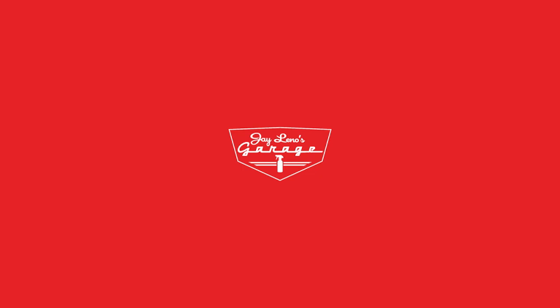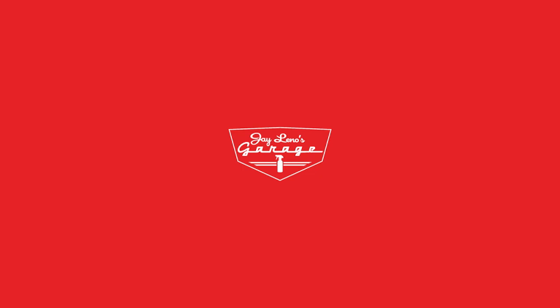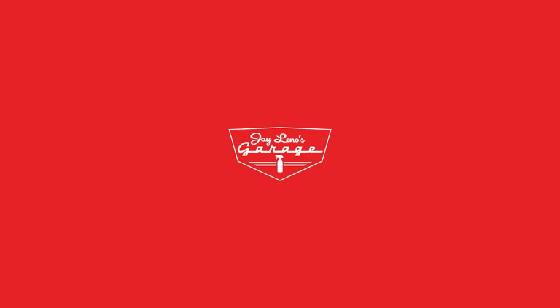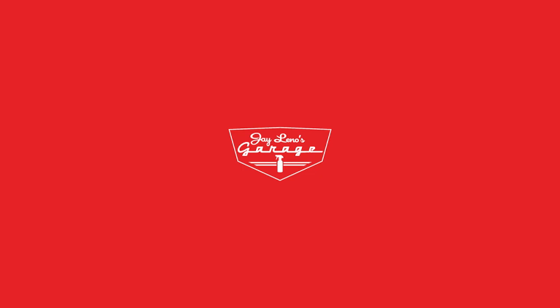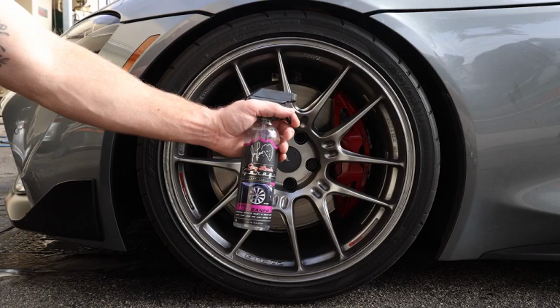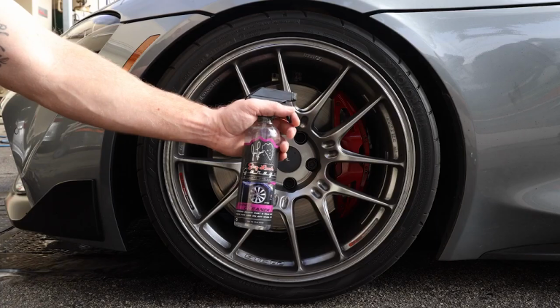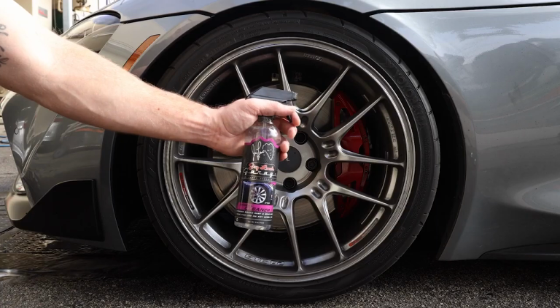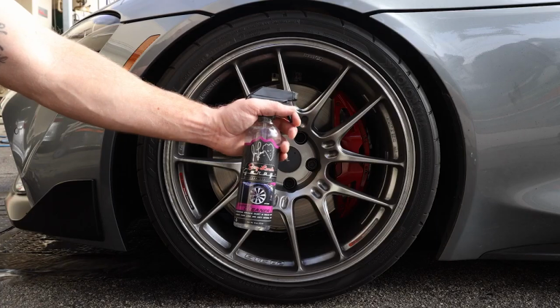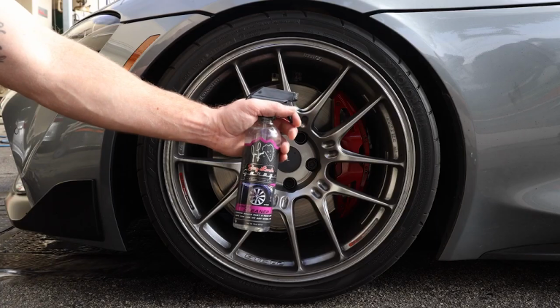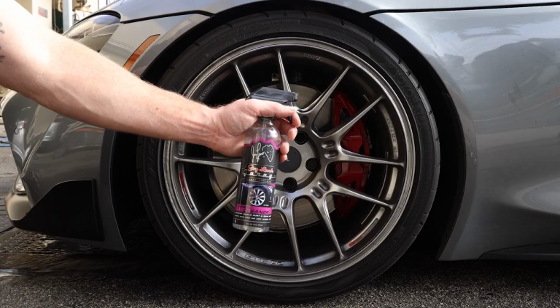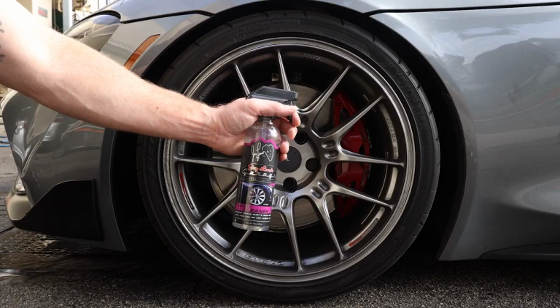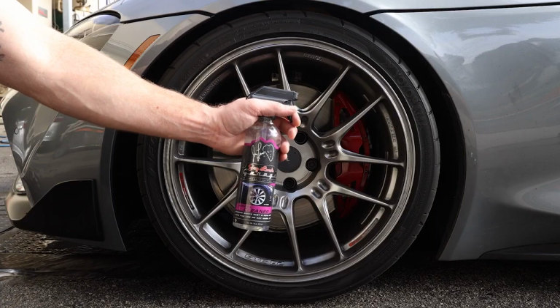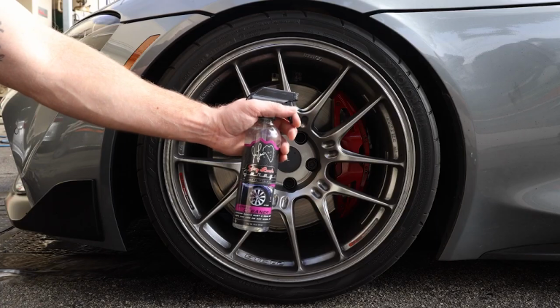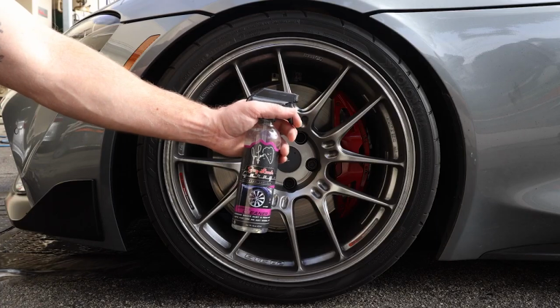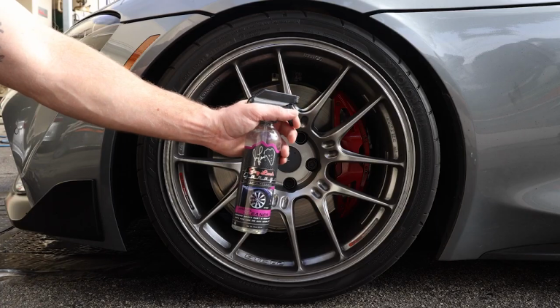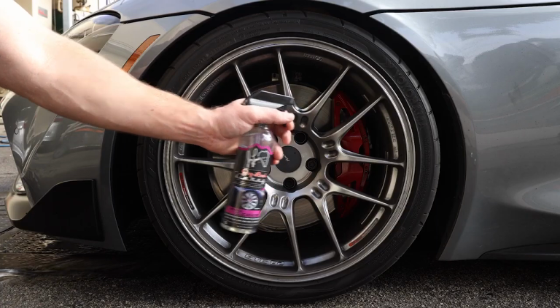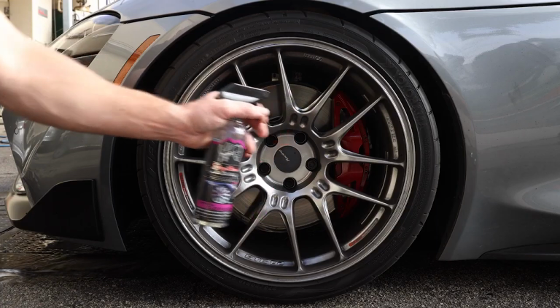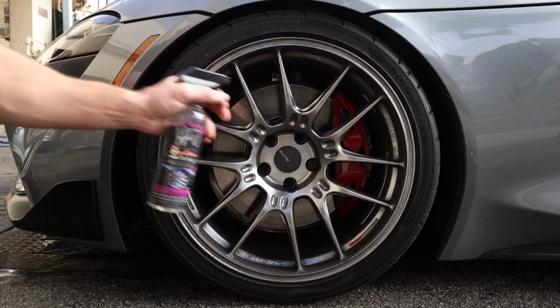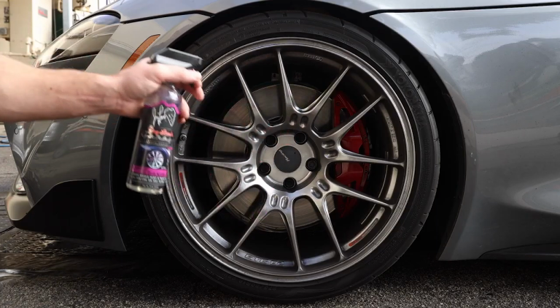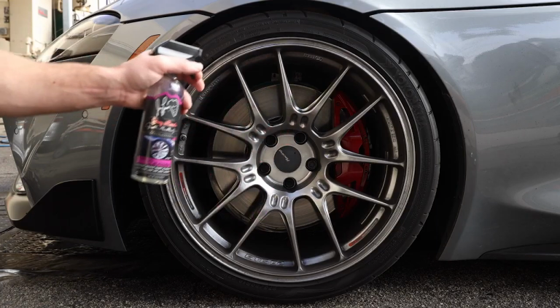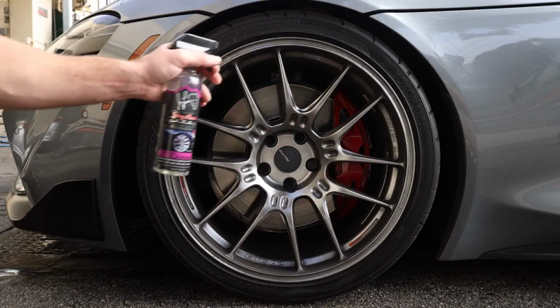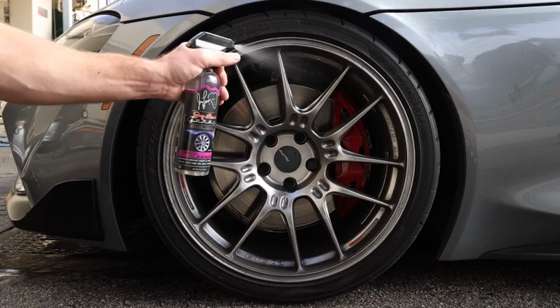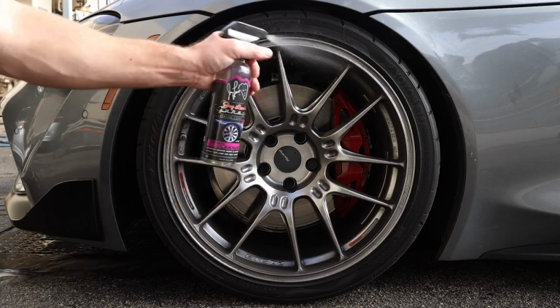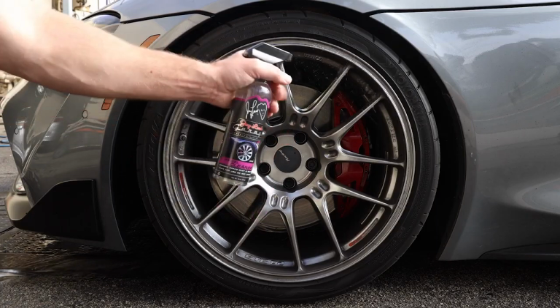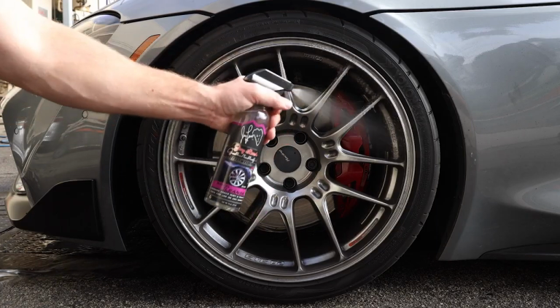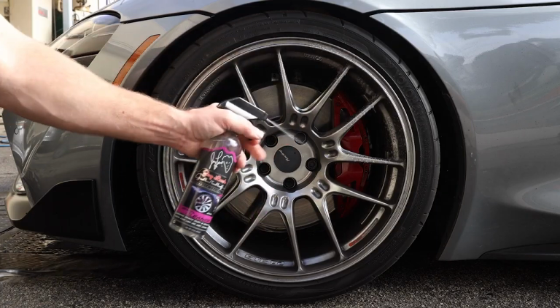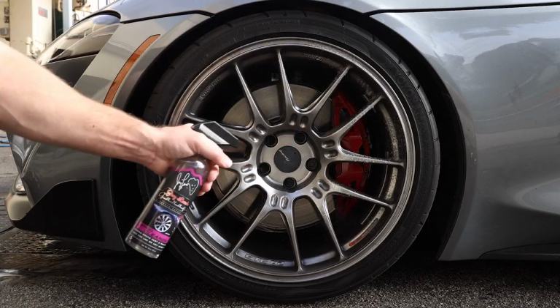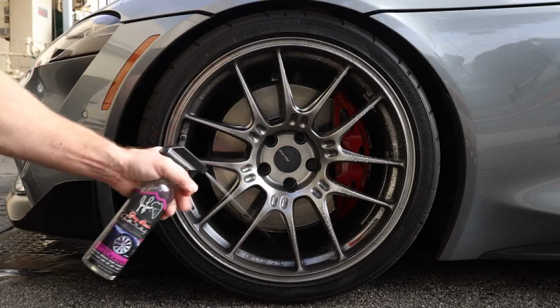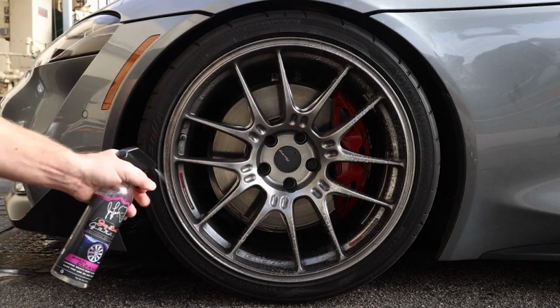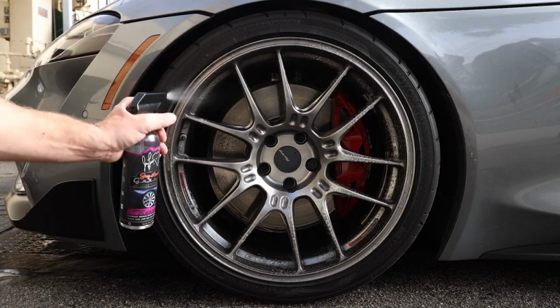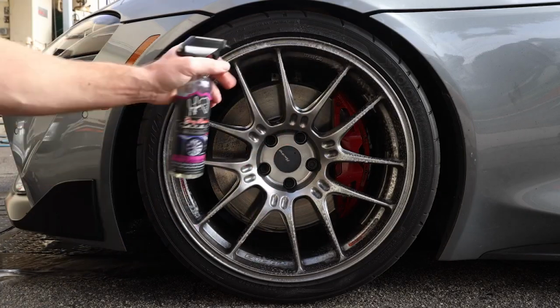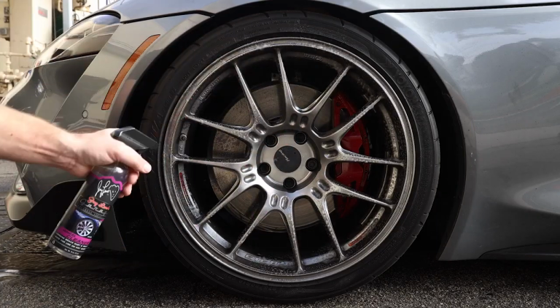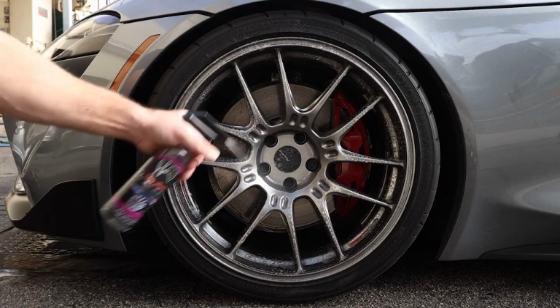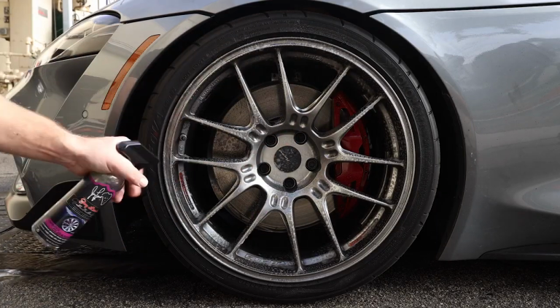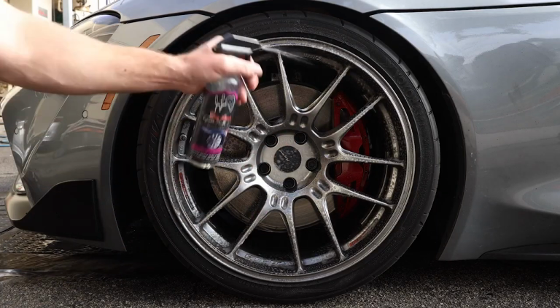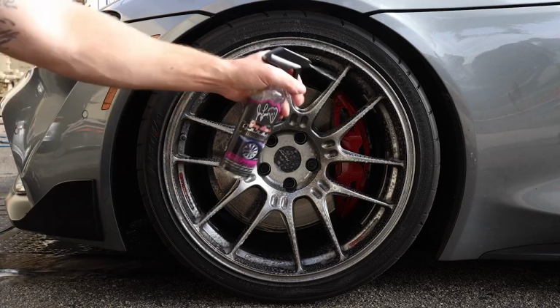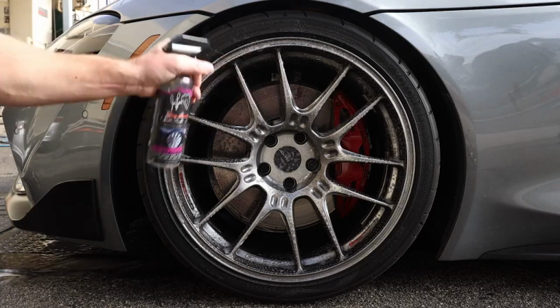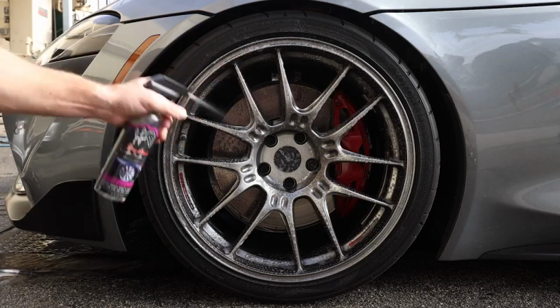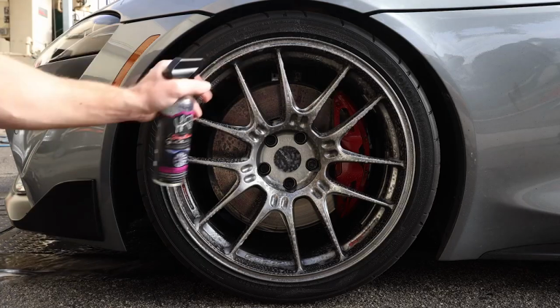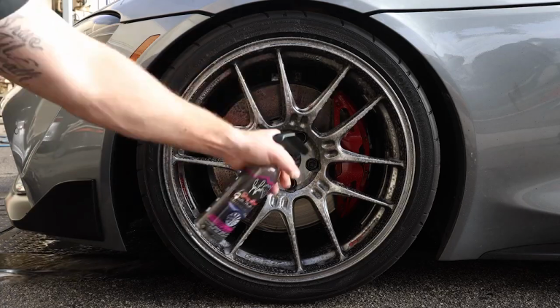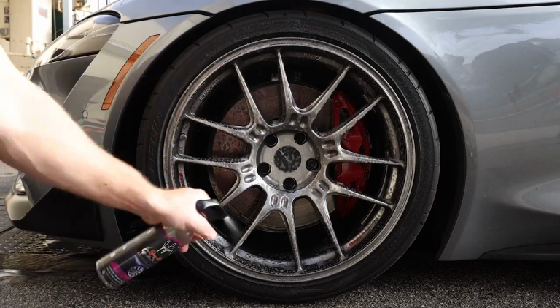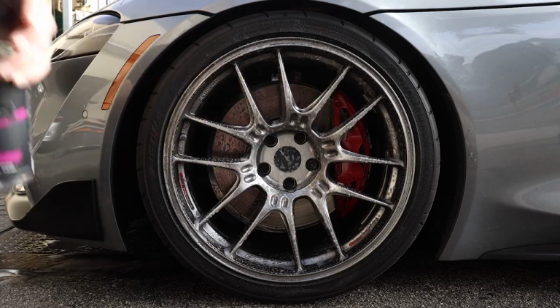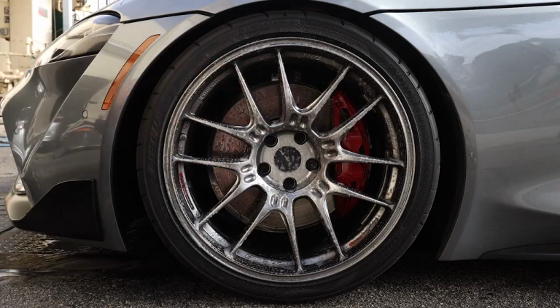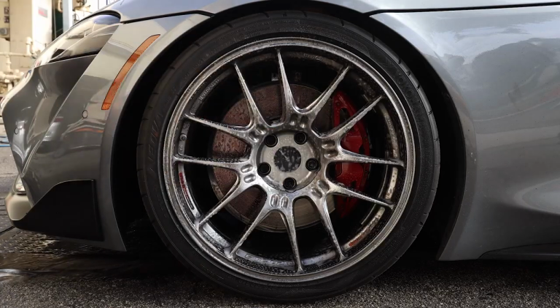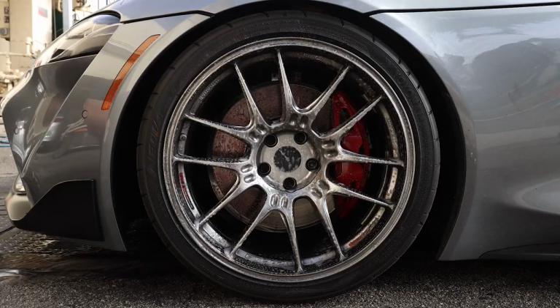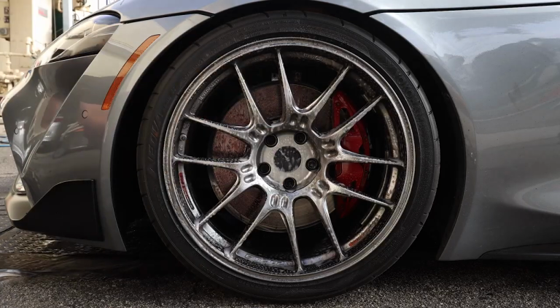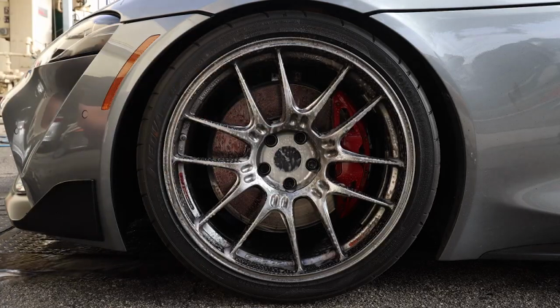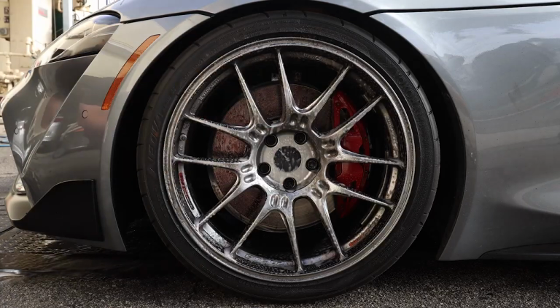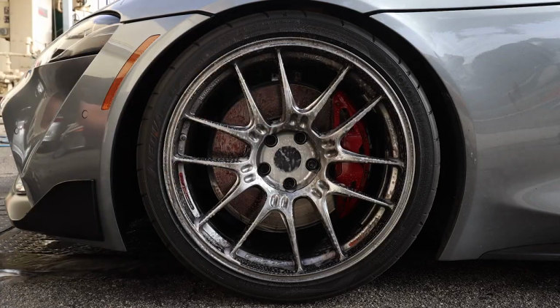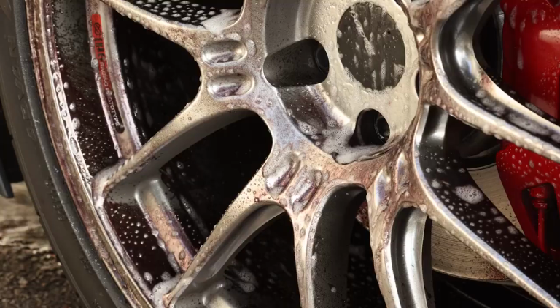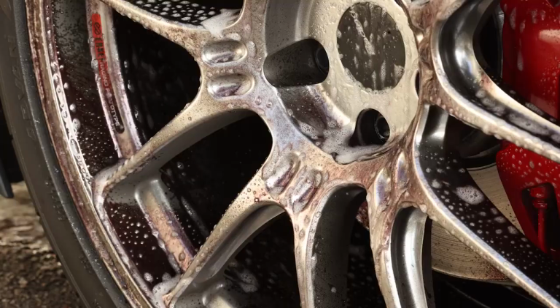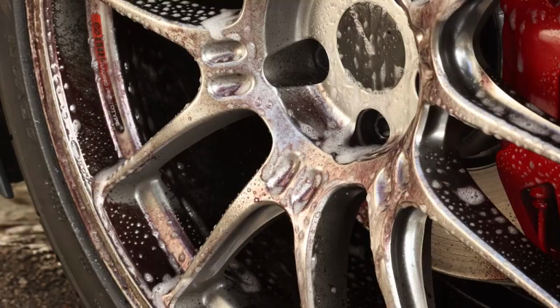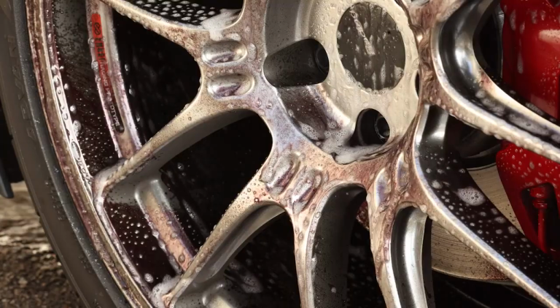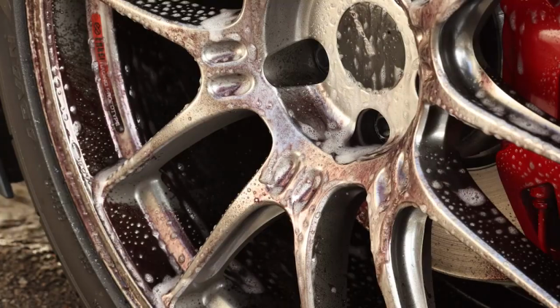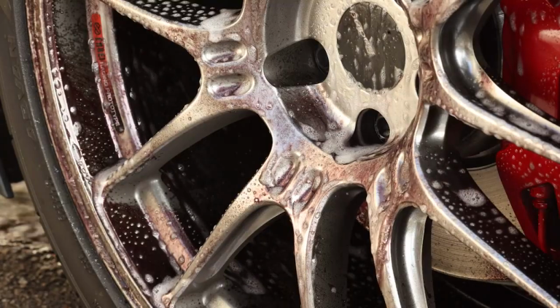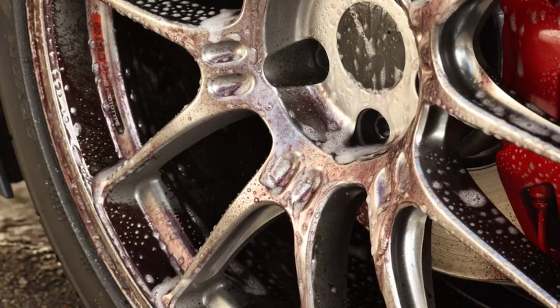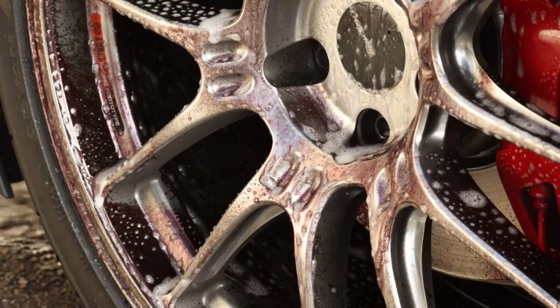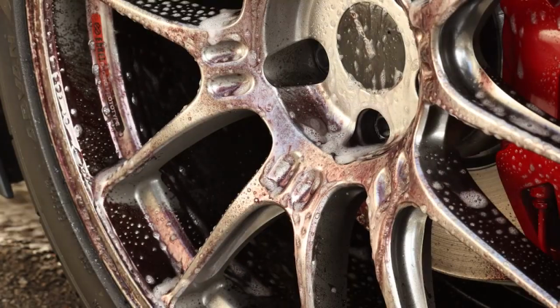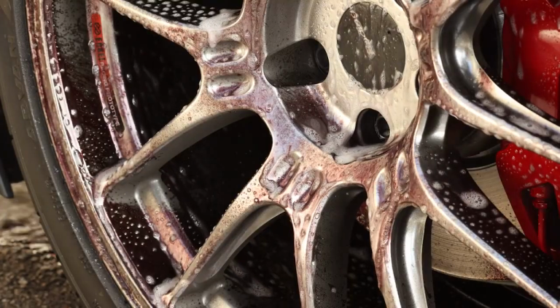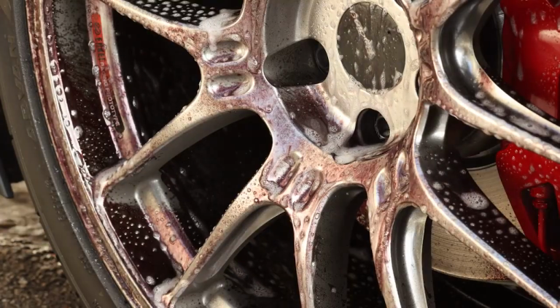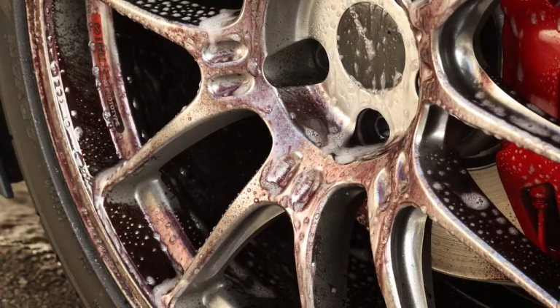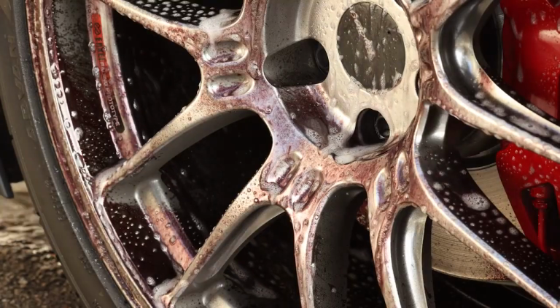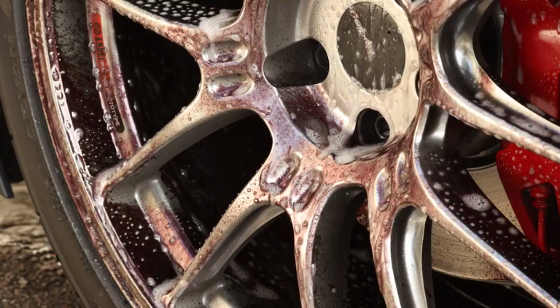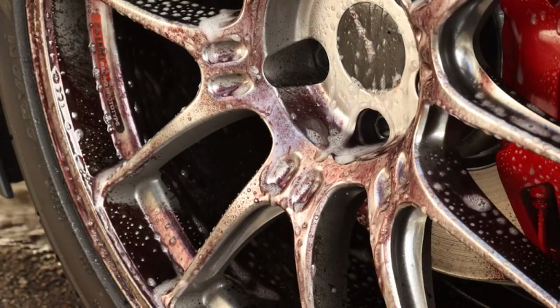Wheel Cleaner from Jay Long's Garage. Perfect for brake dust, road grime, anything that gets on your wheels. Spray this on, wait for it to activate.